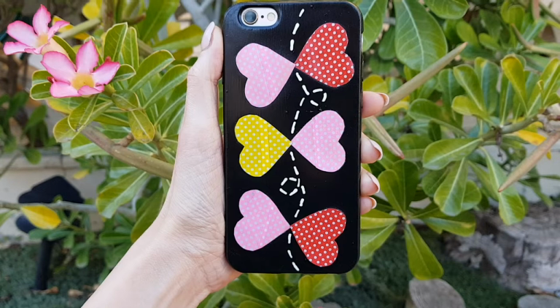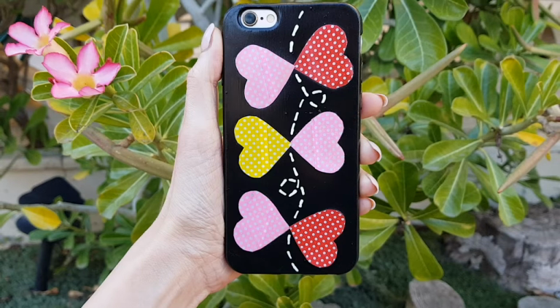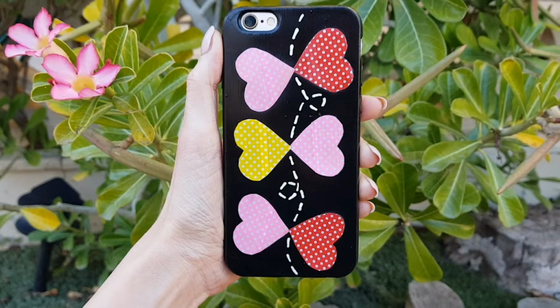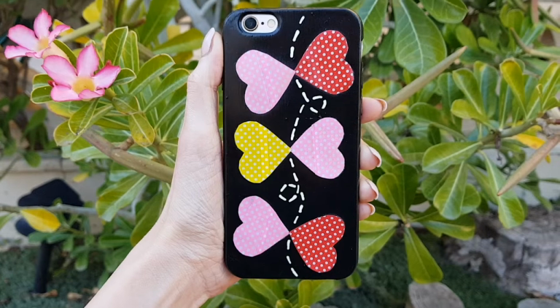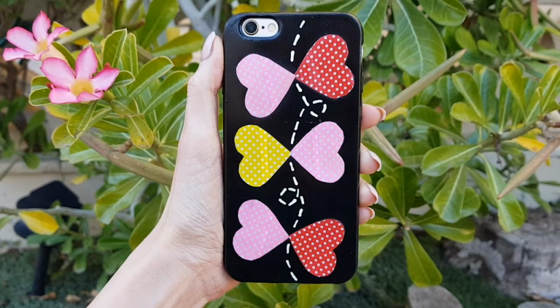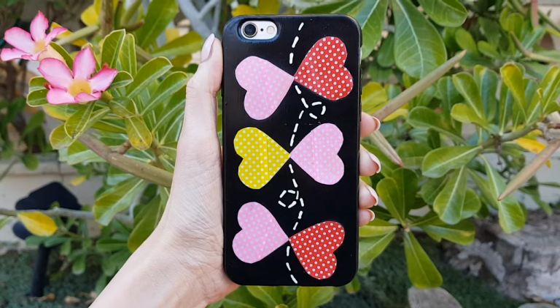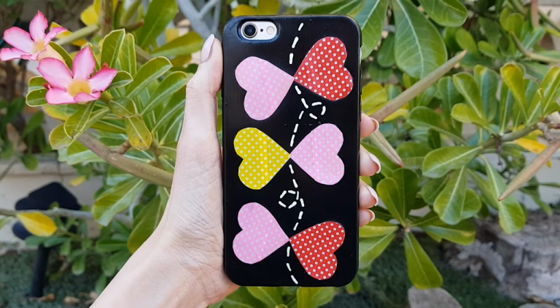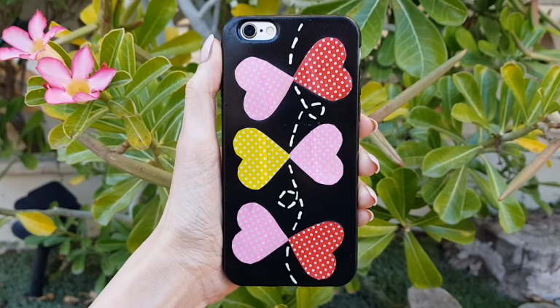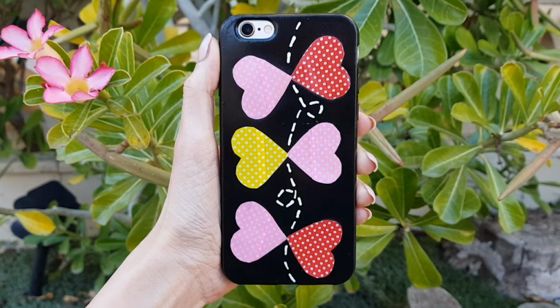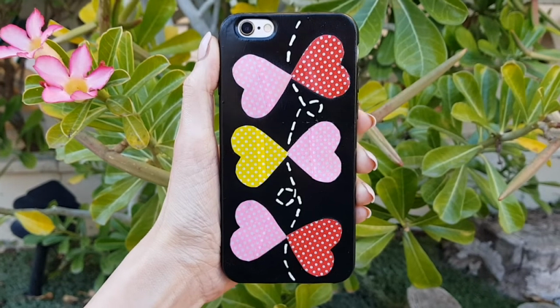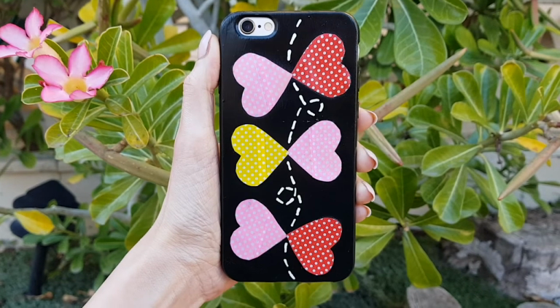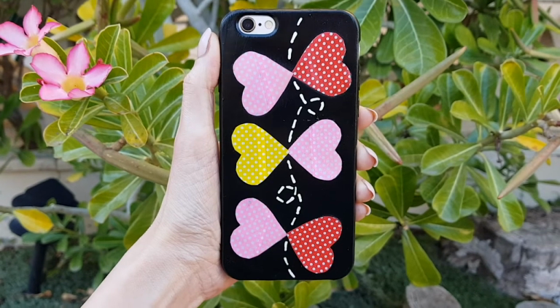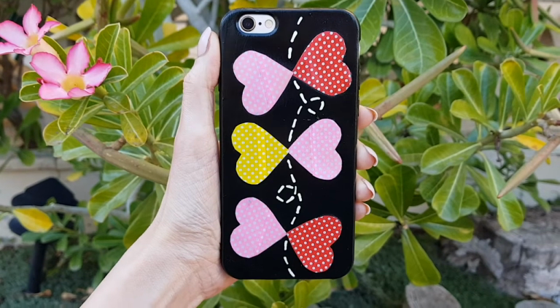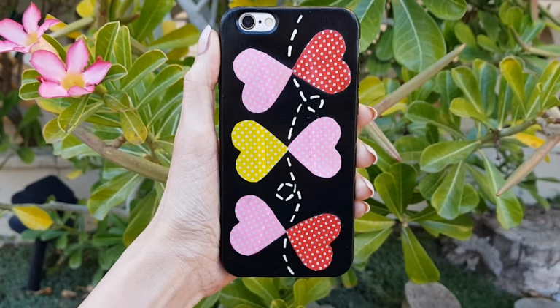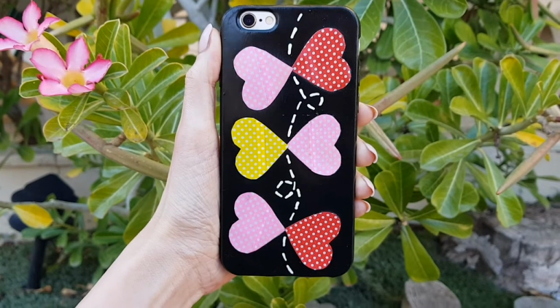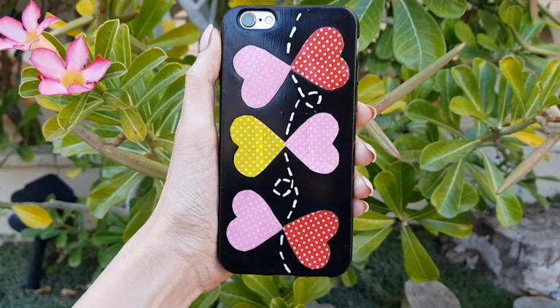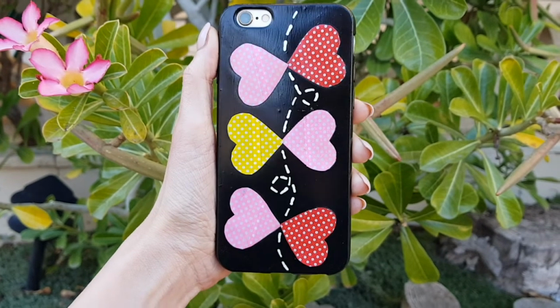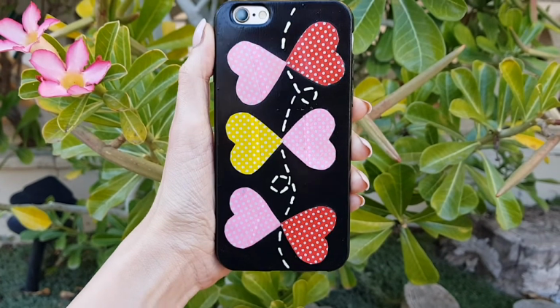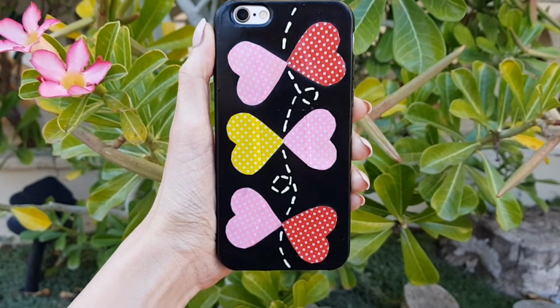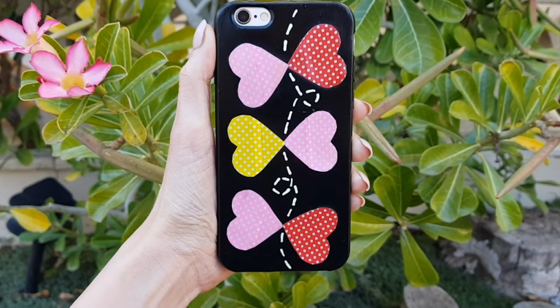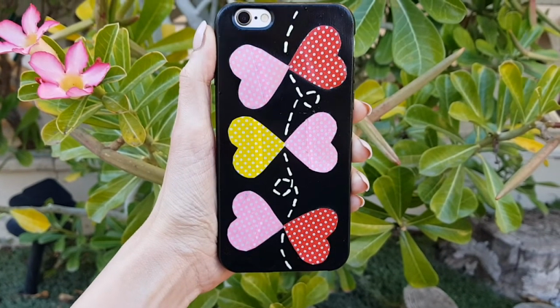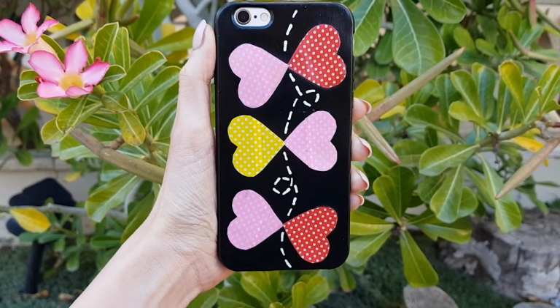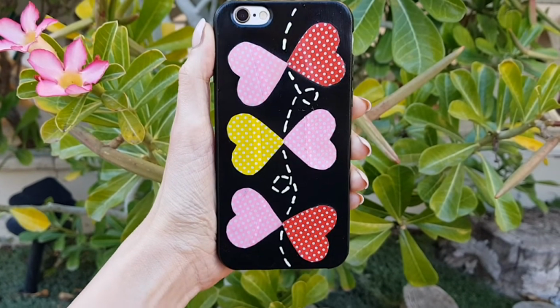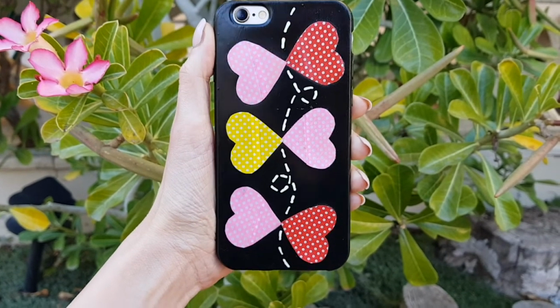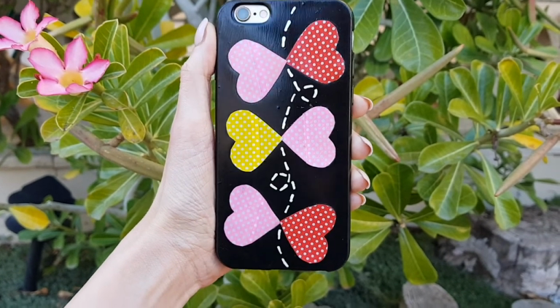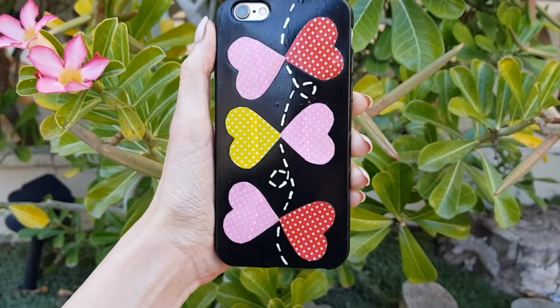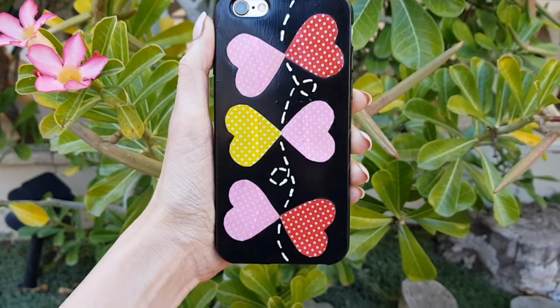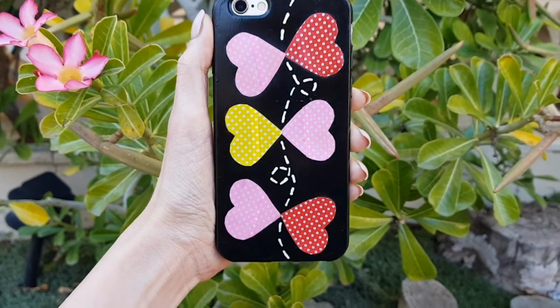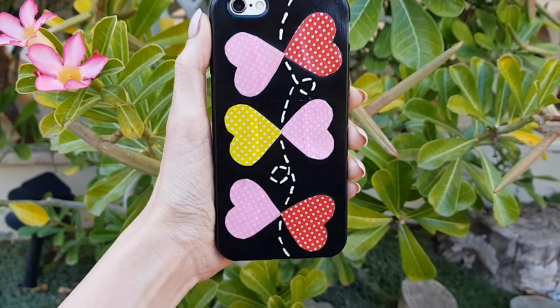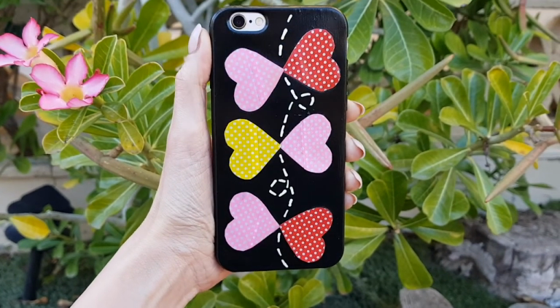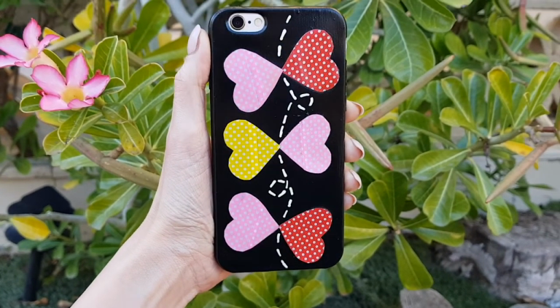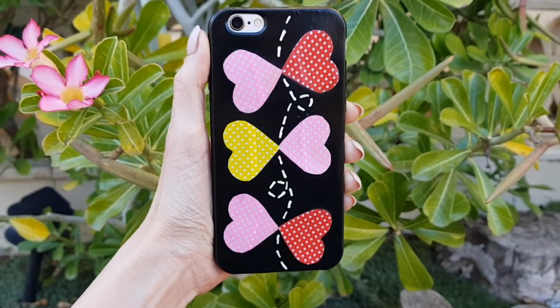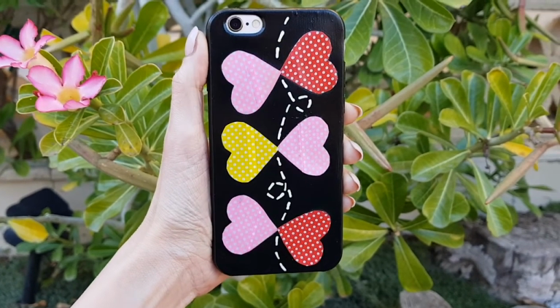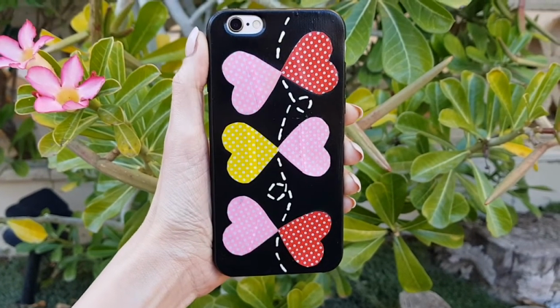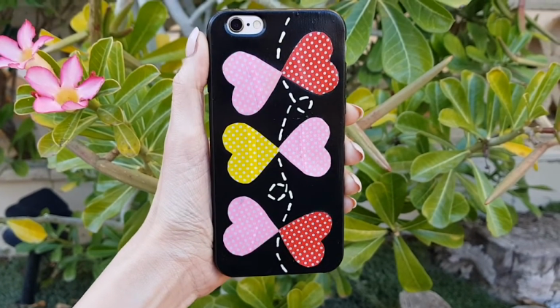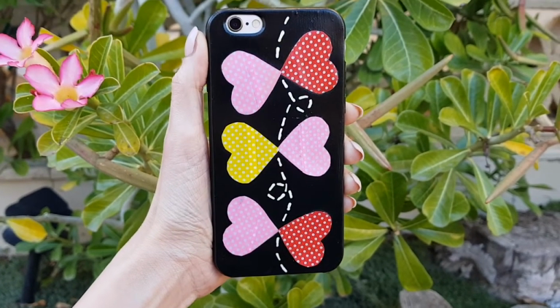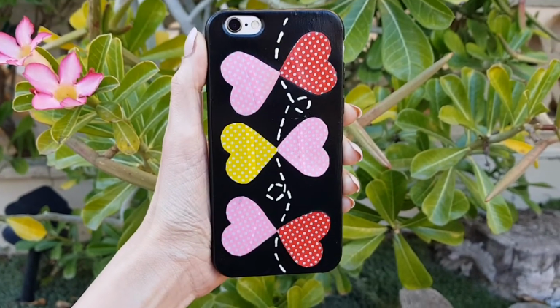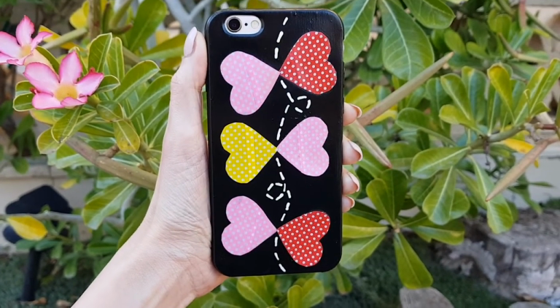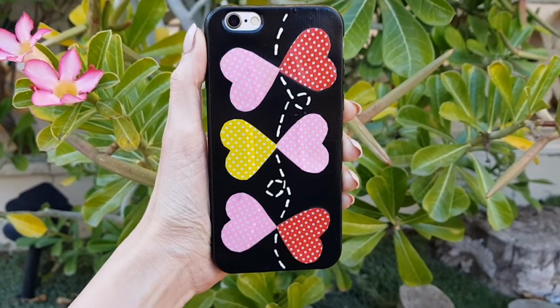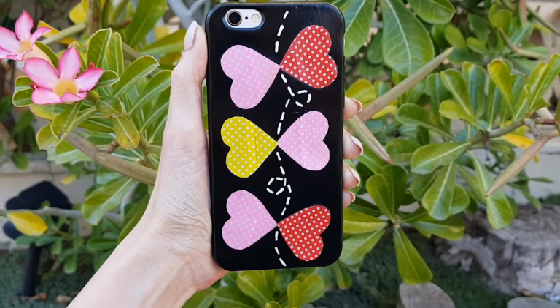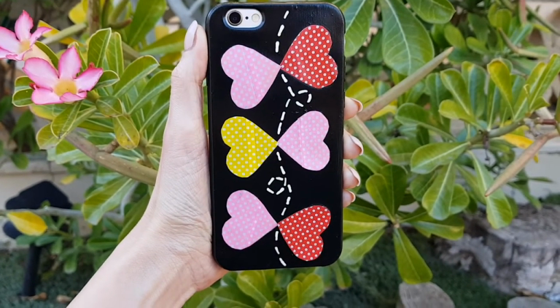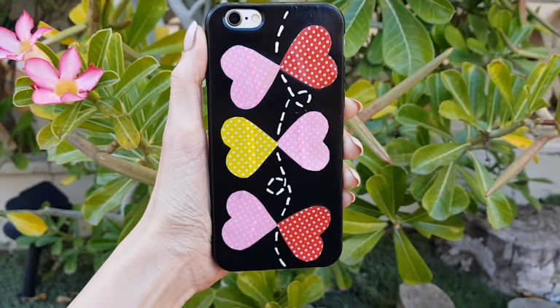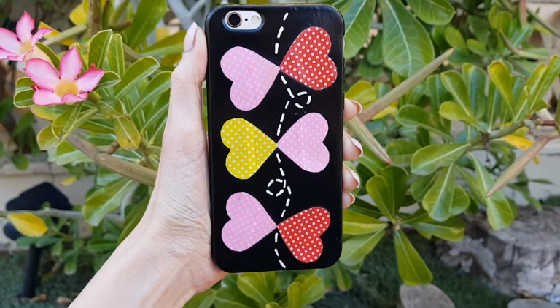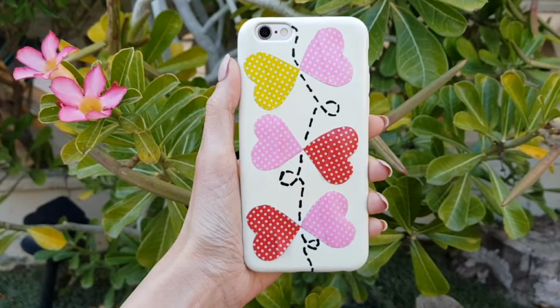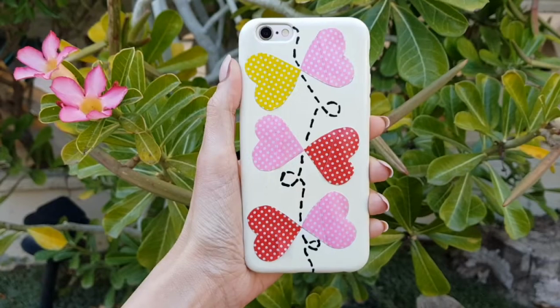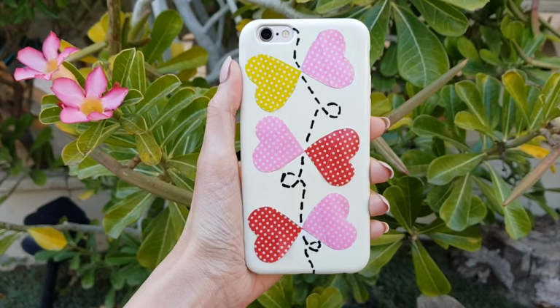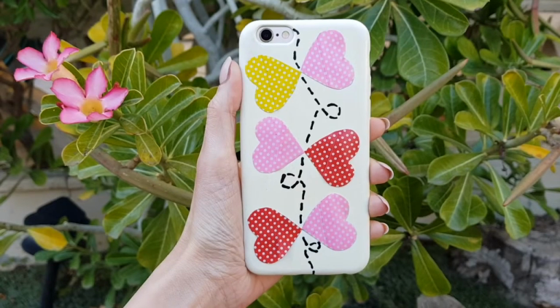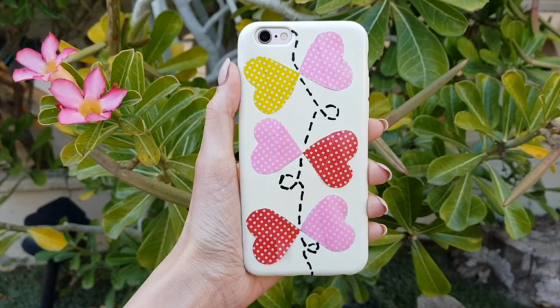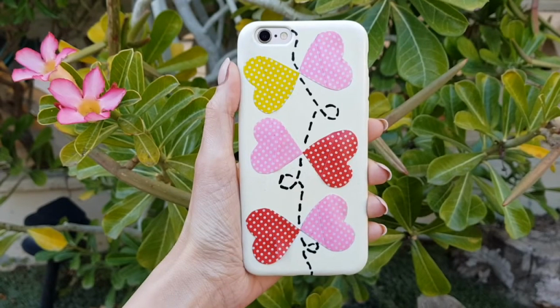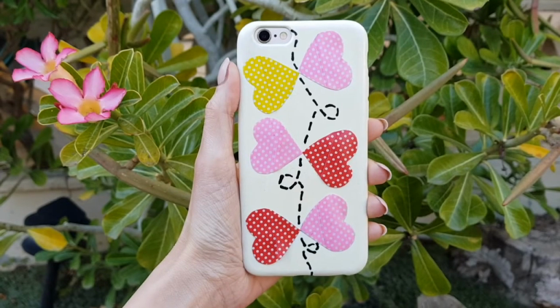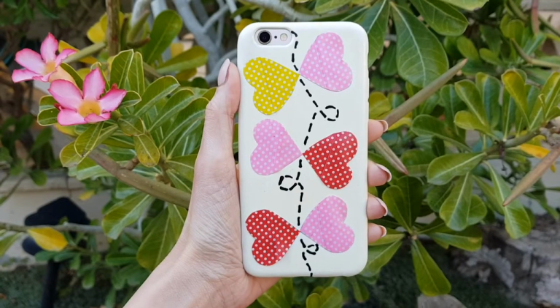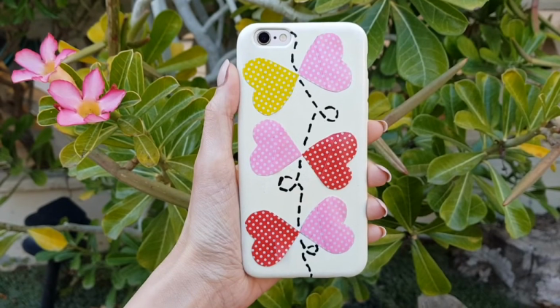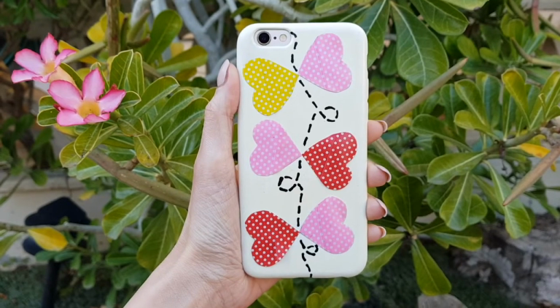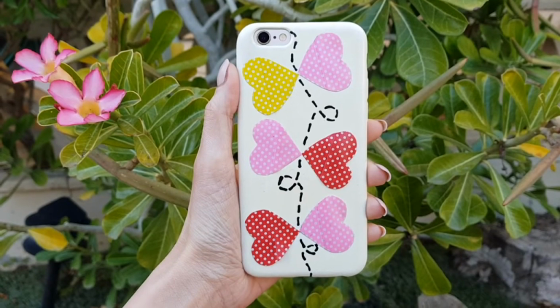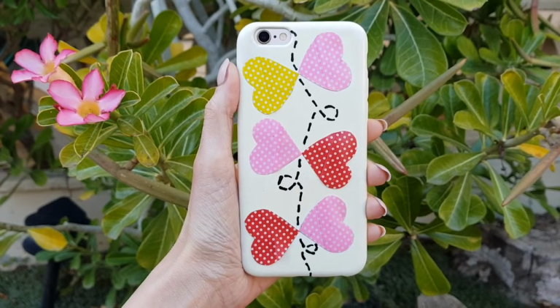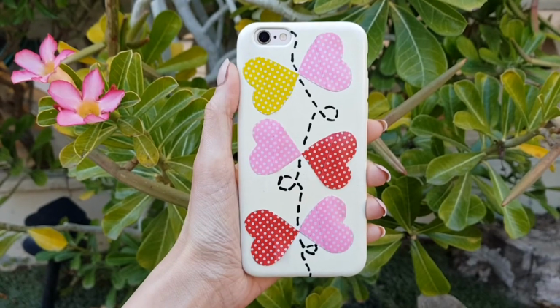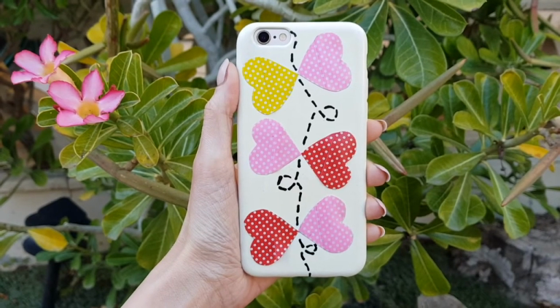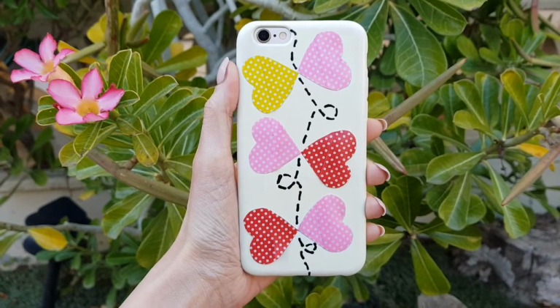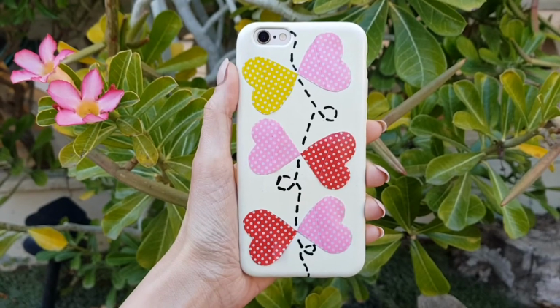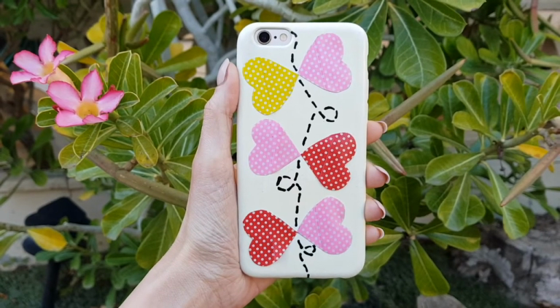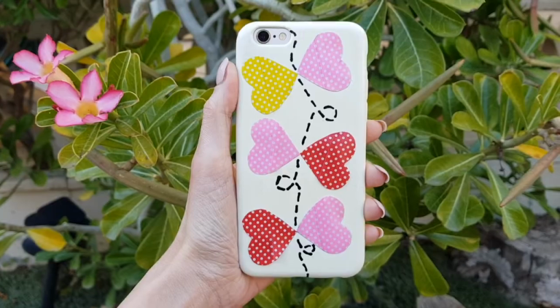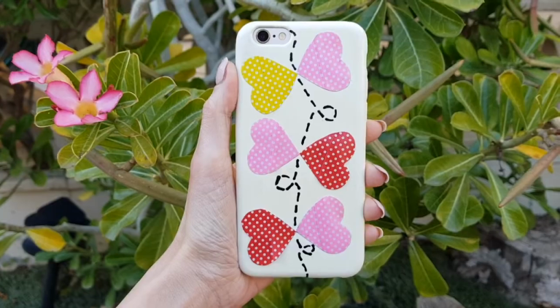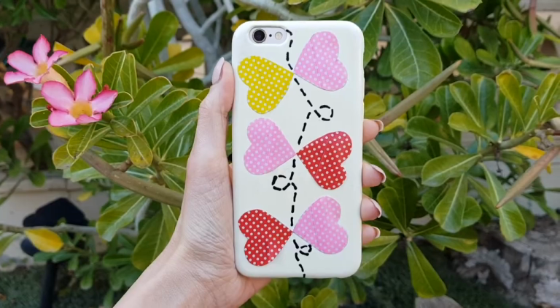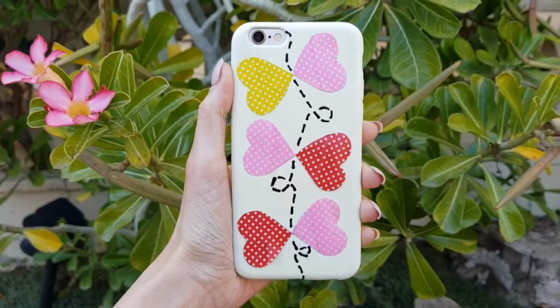Hey guys, it's Renee! So today I thought I would share with you how to decorate your phone case with some washi tape heart-shaped butterflies.